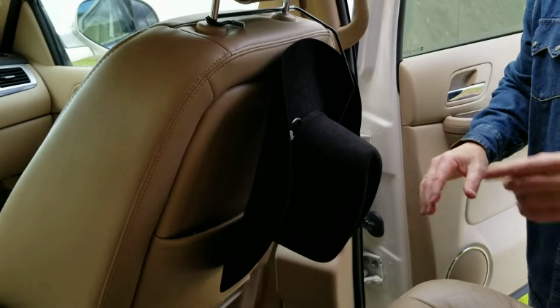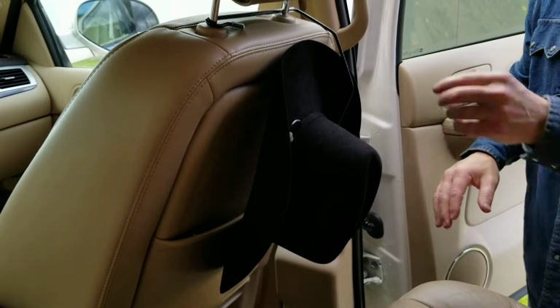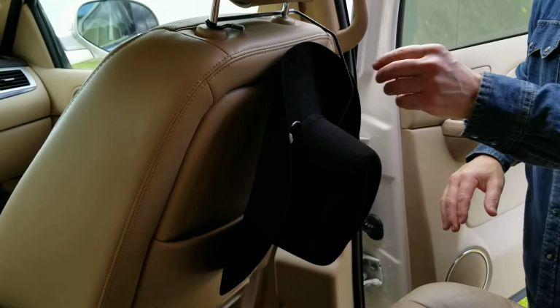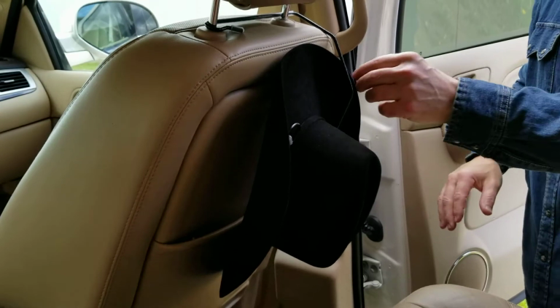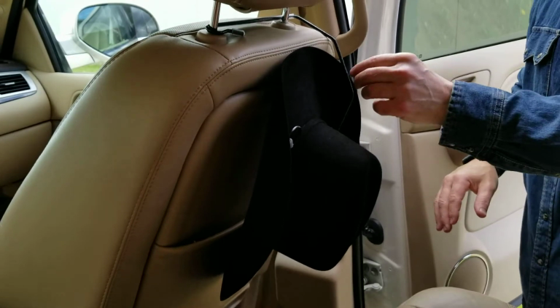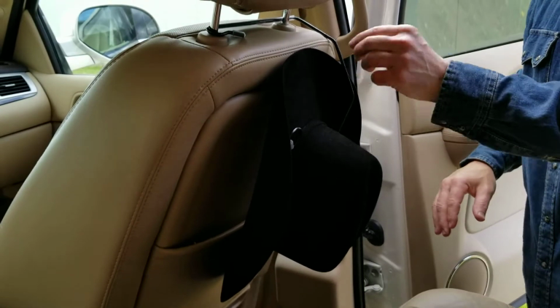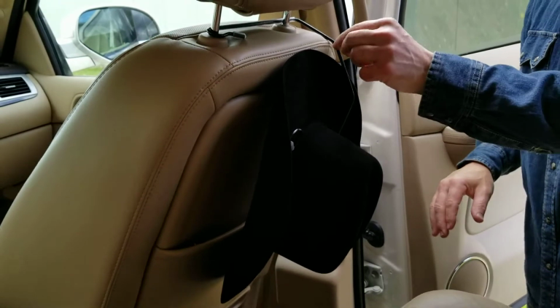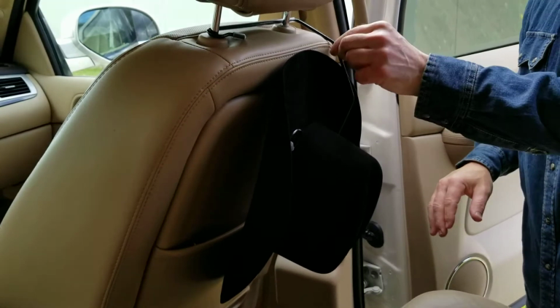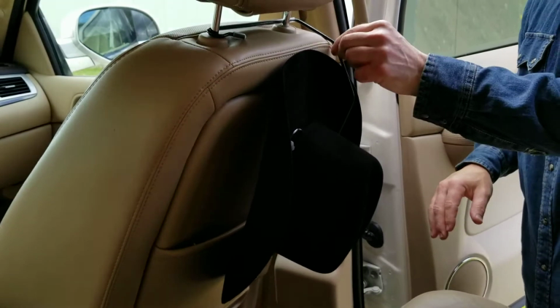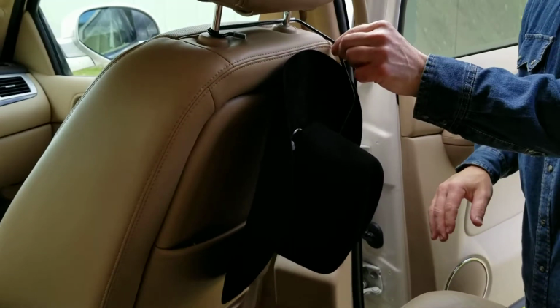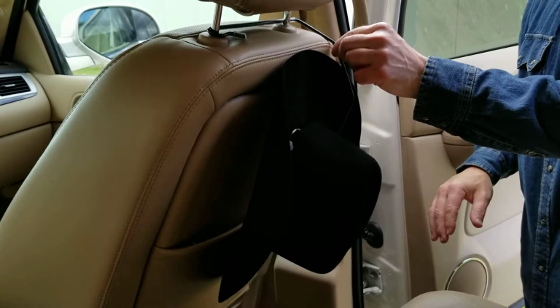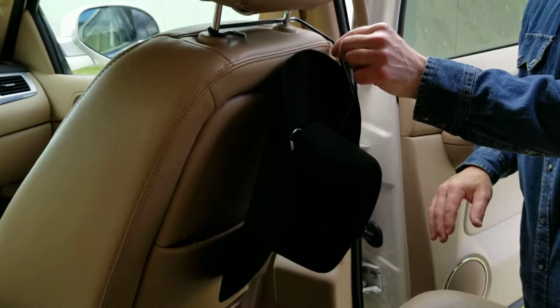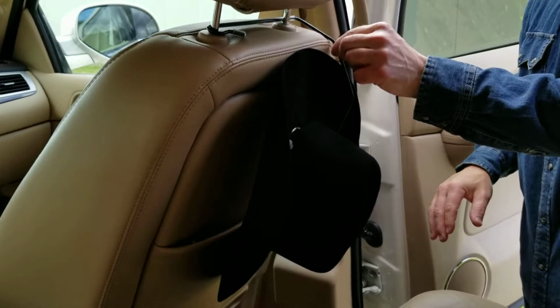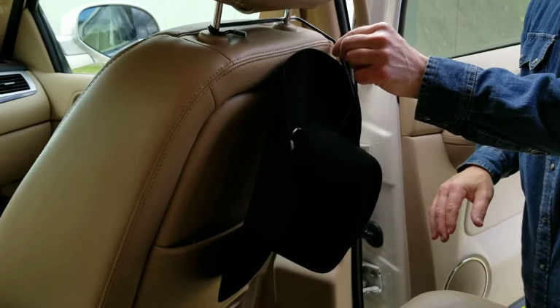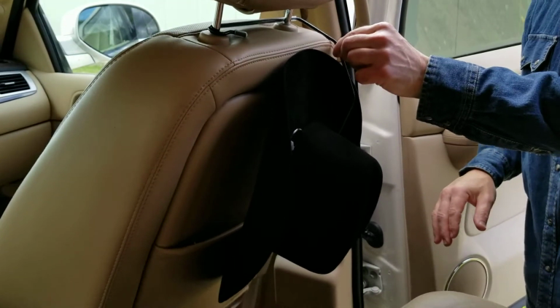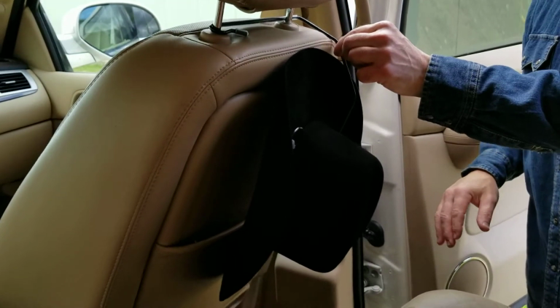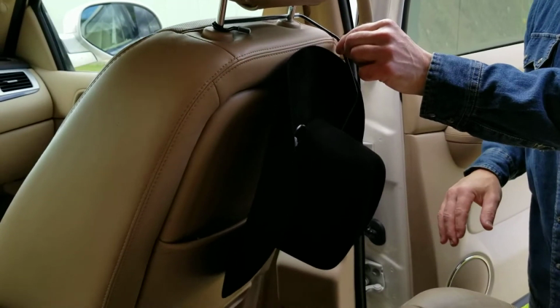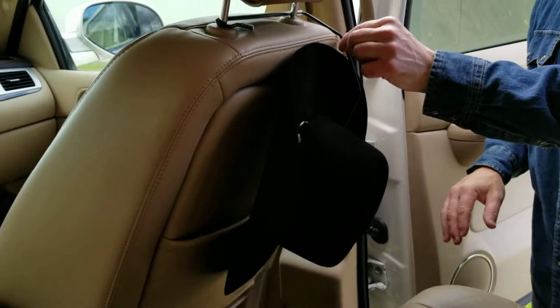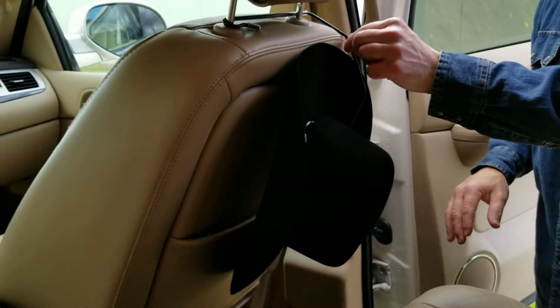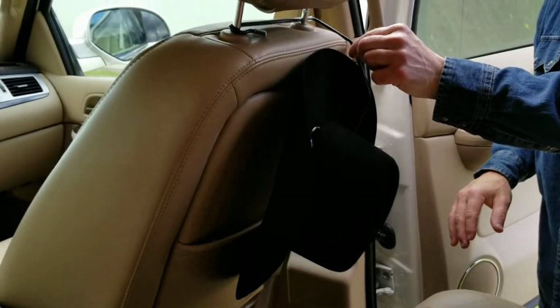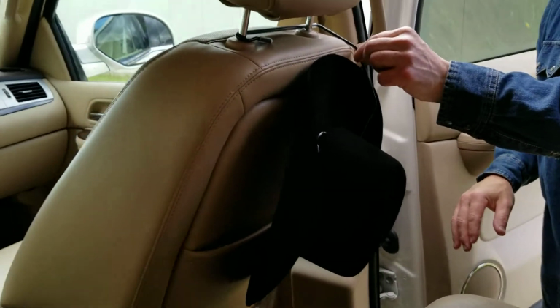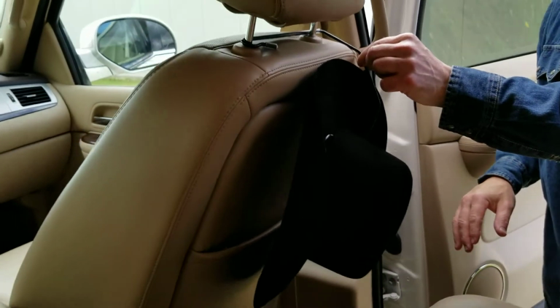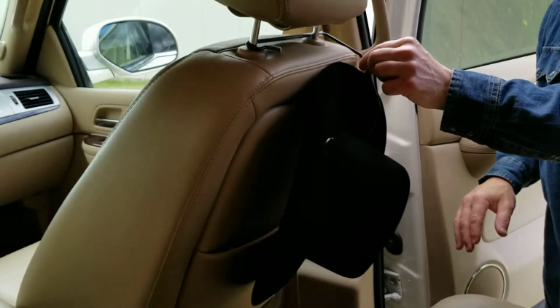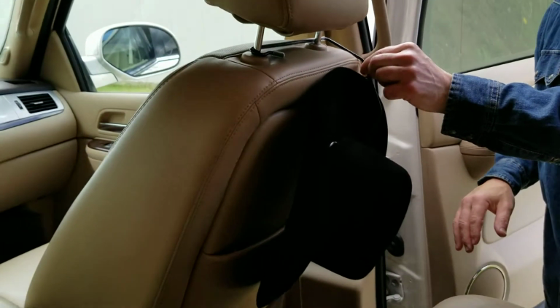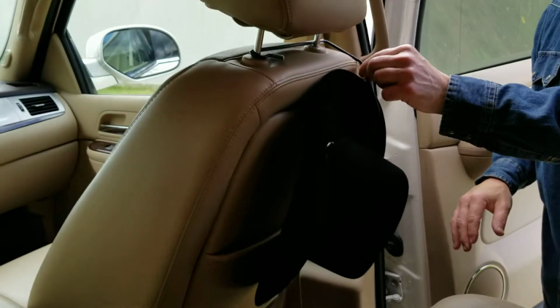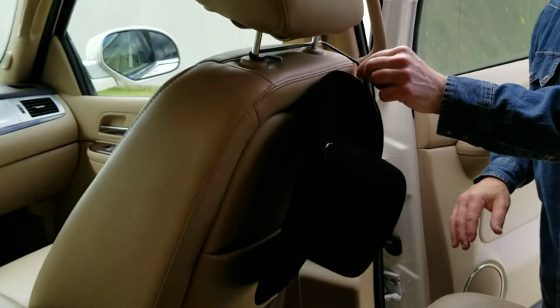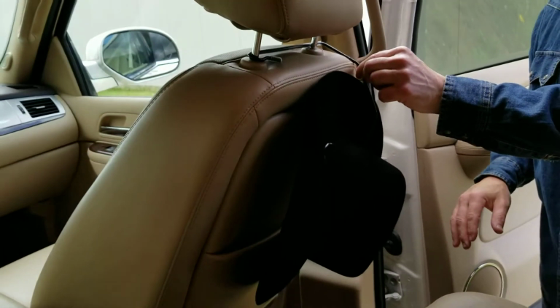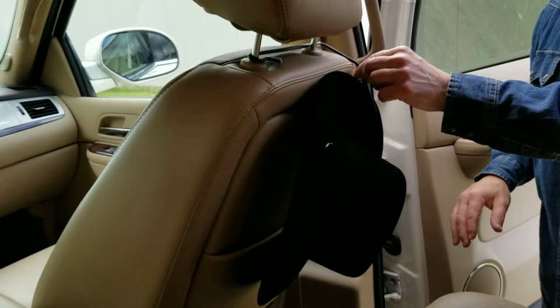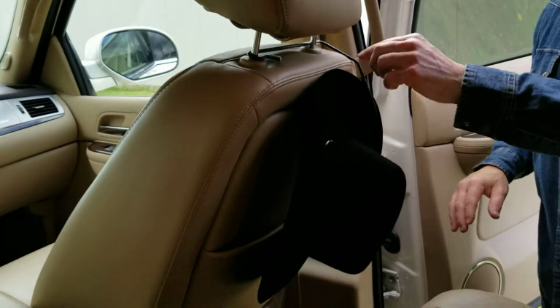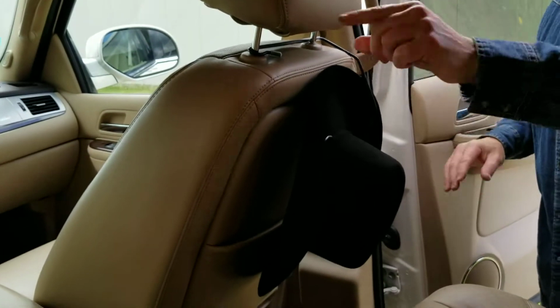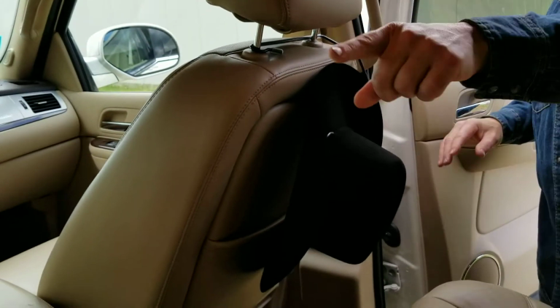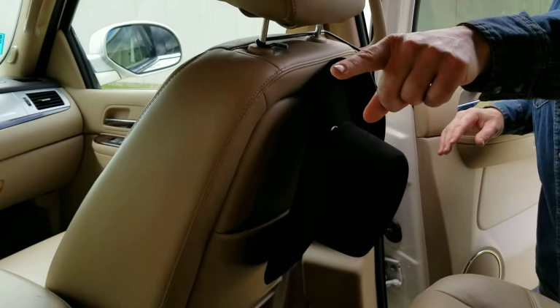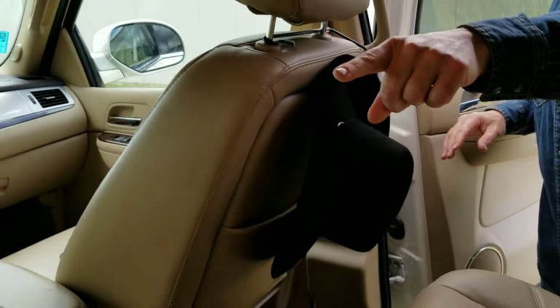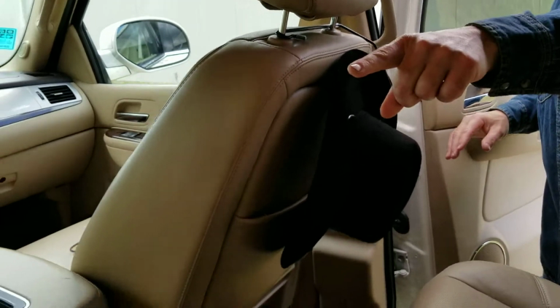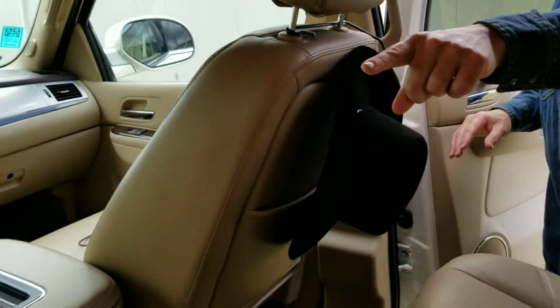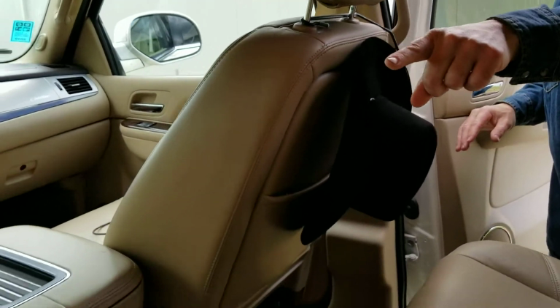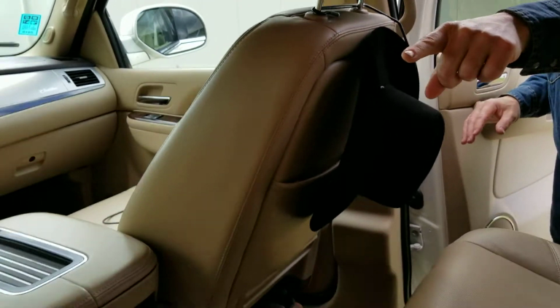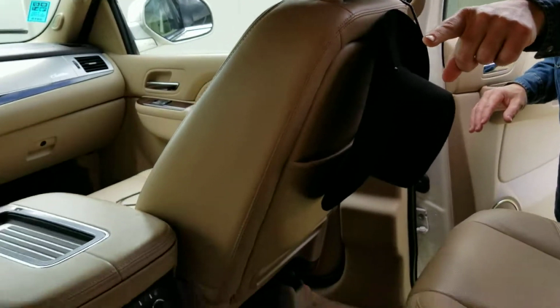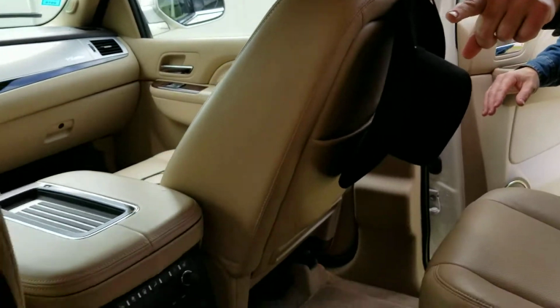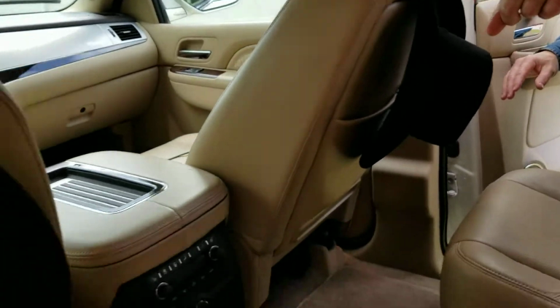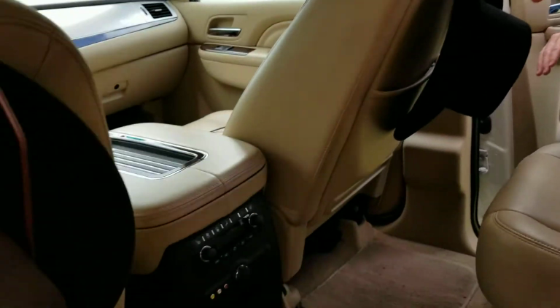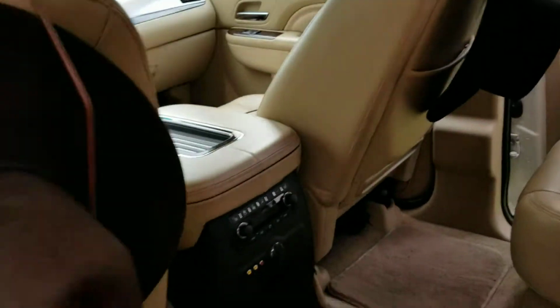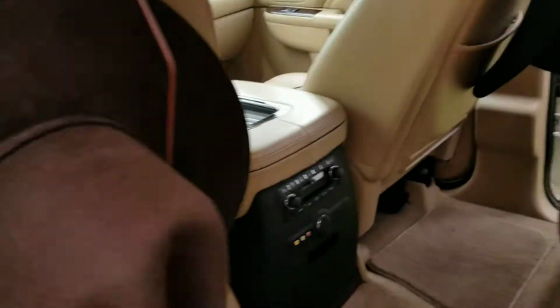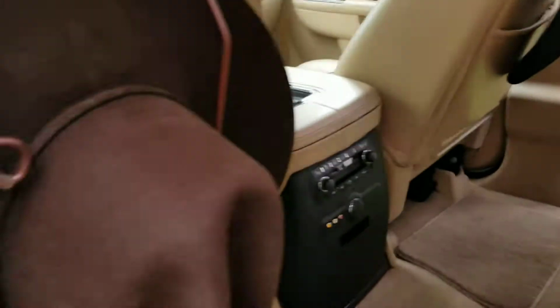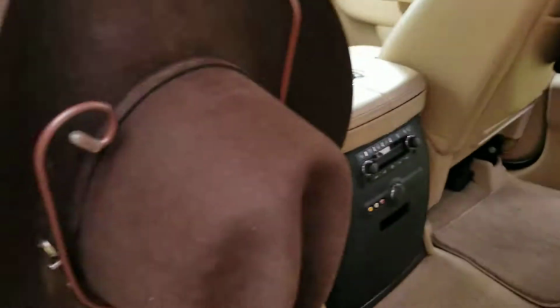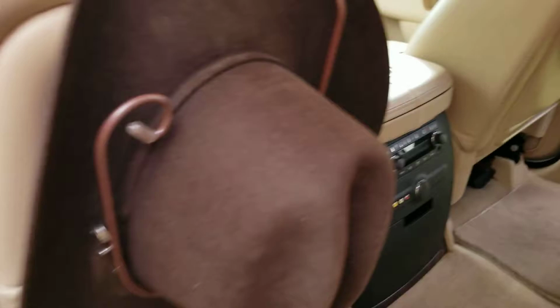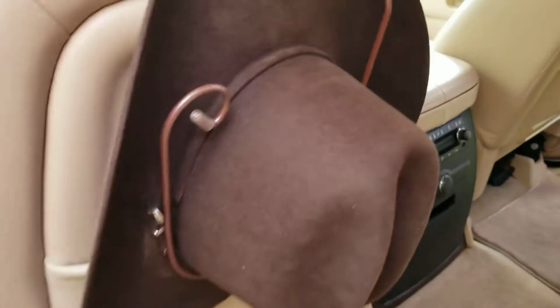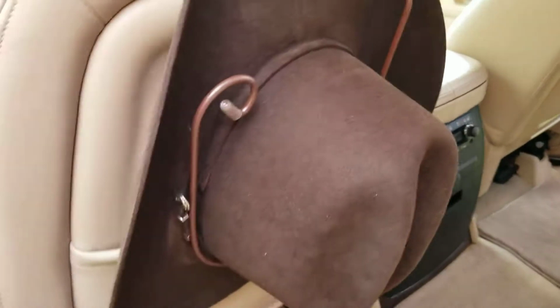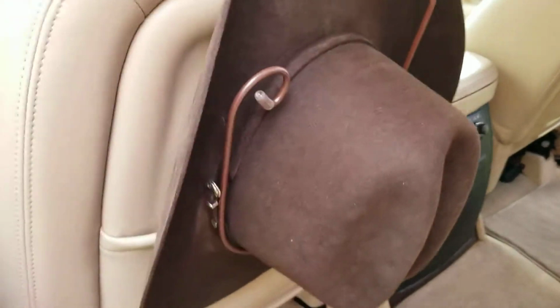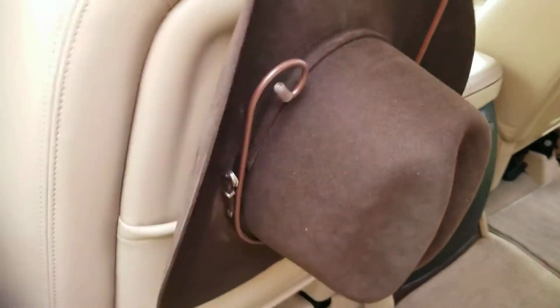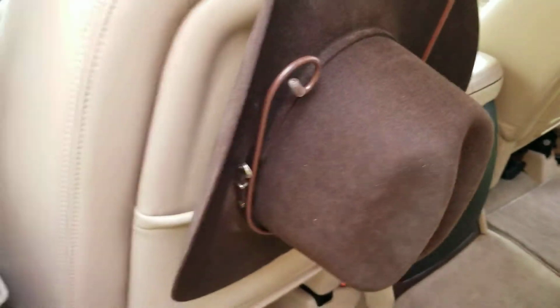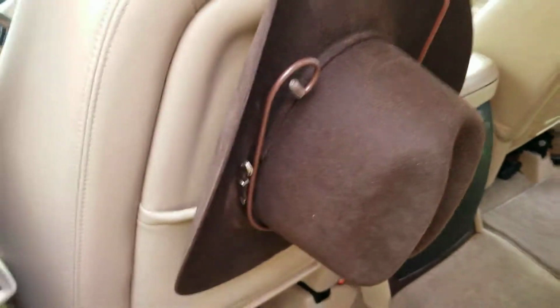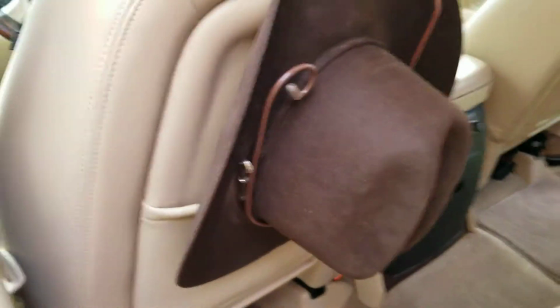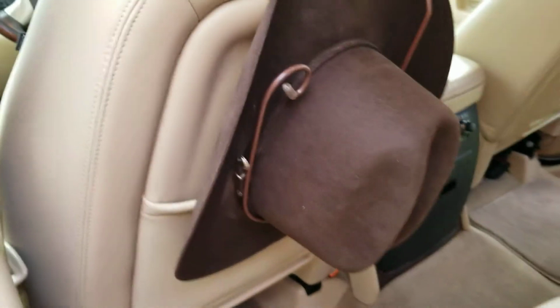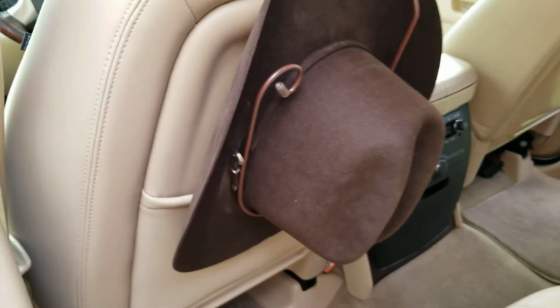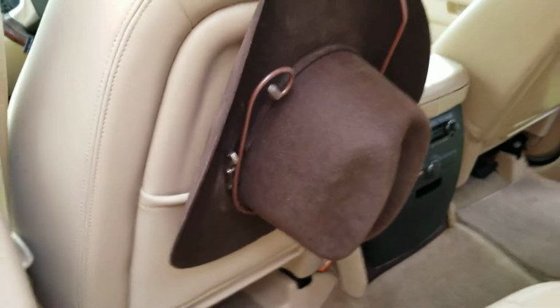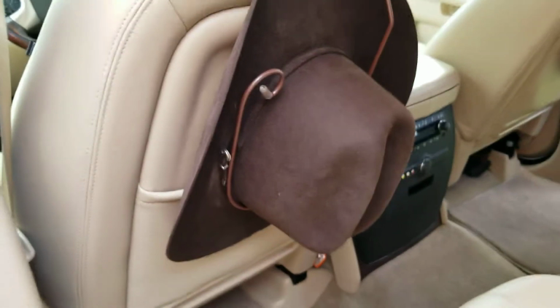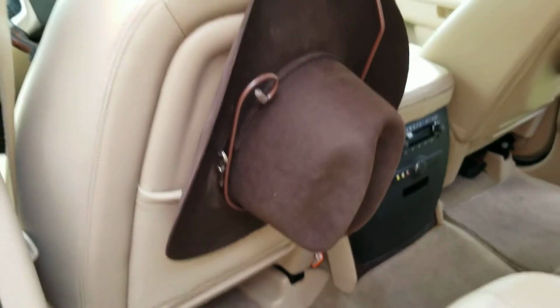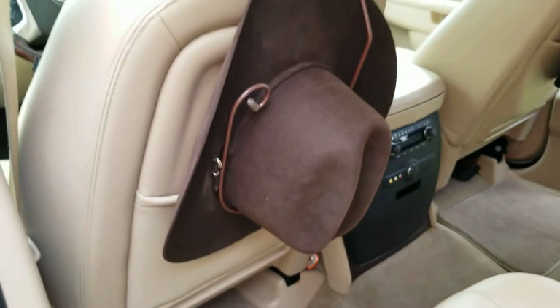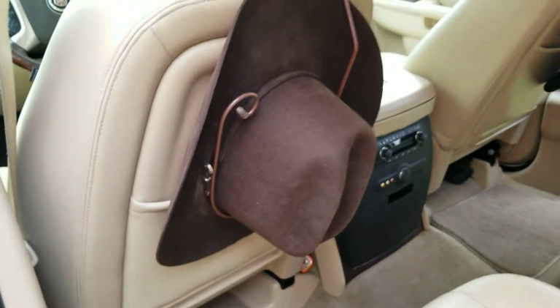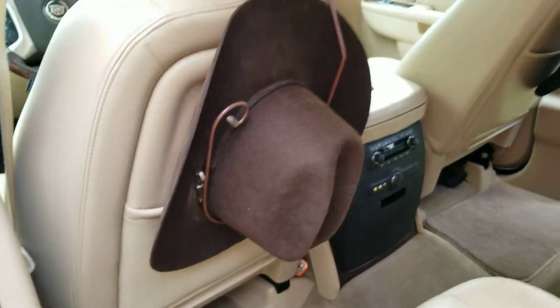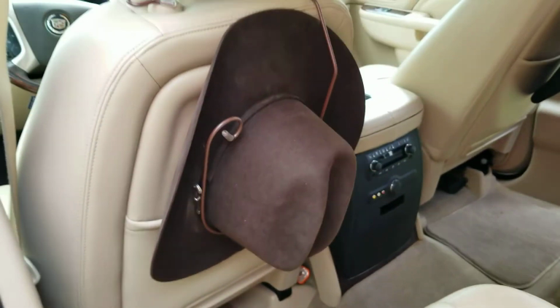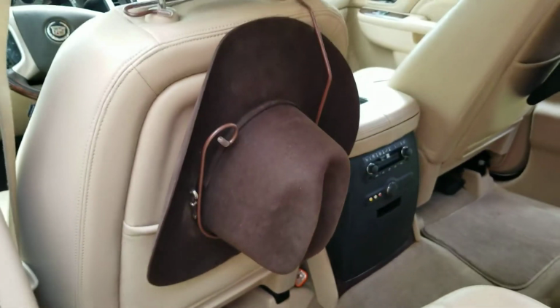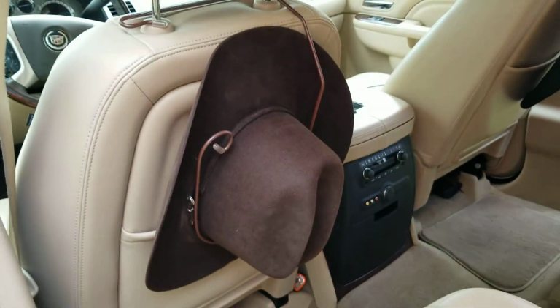It's made in America. It's powder coated. You can get it in black, which is shown here, or you can also get it in rust, and it is an awesome hat holder.